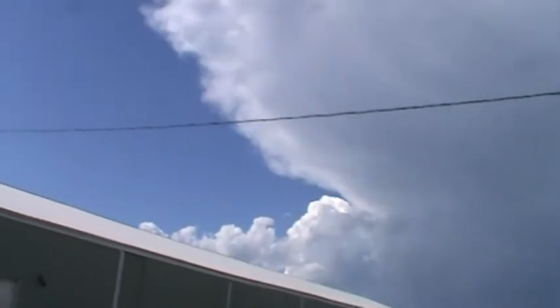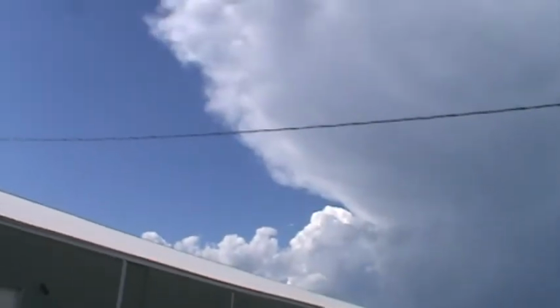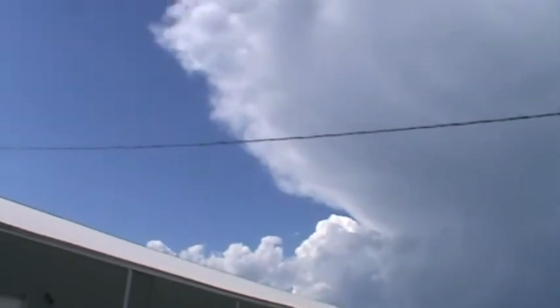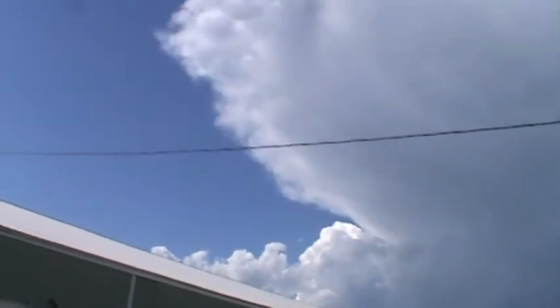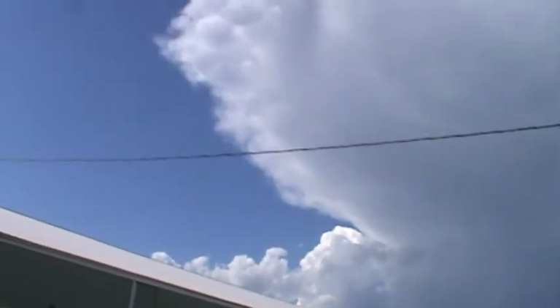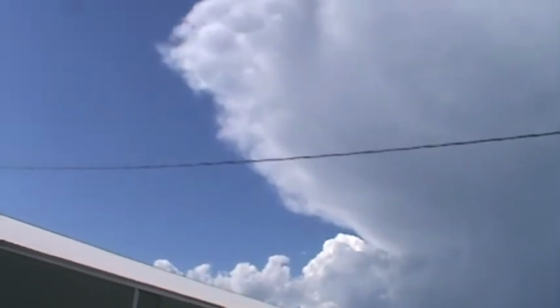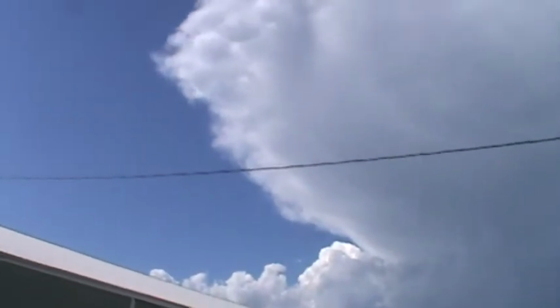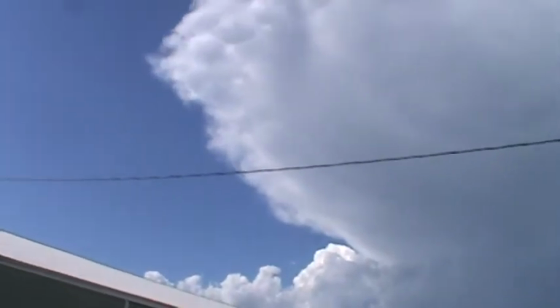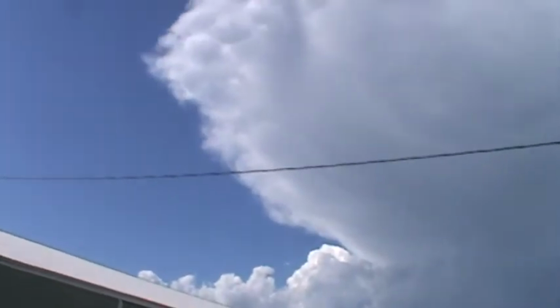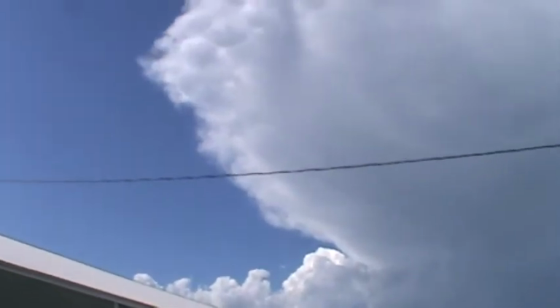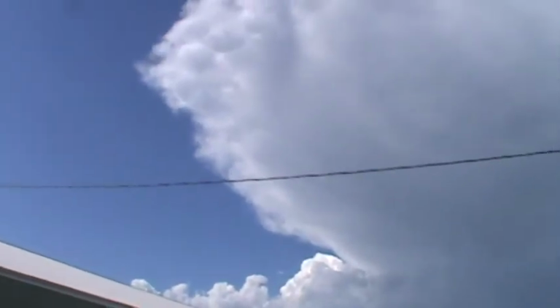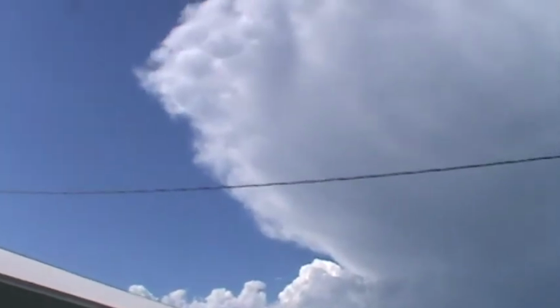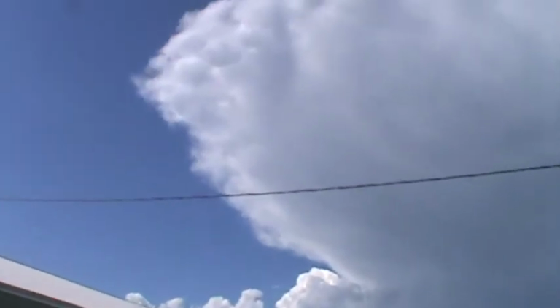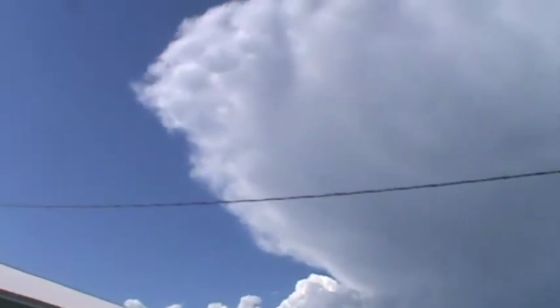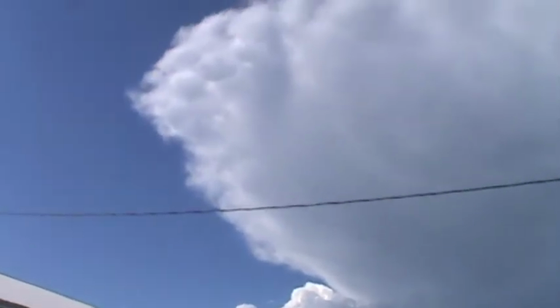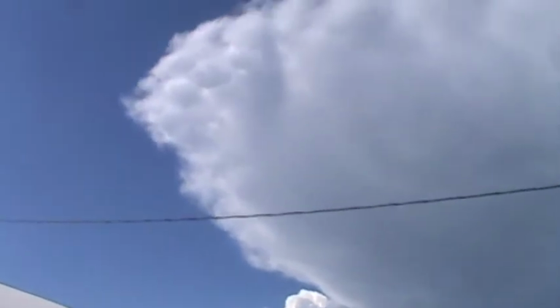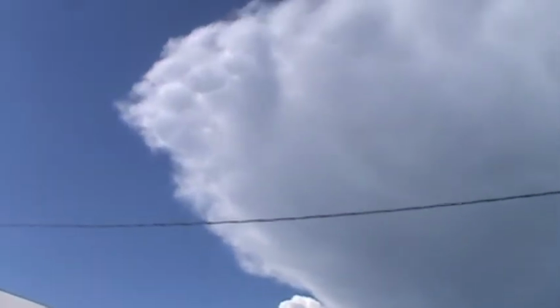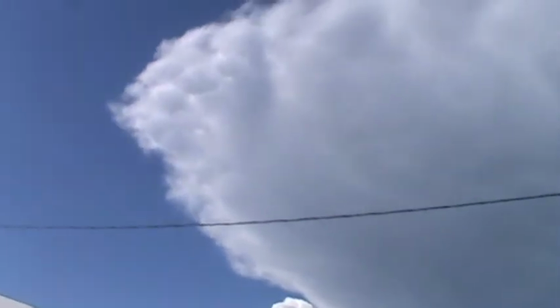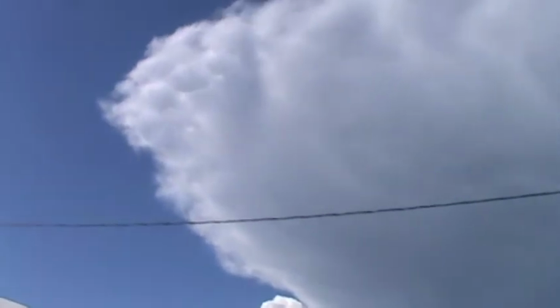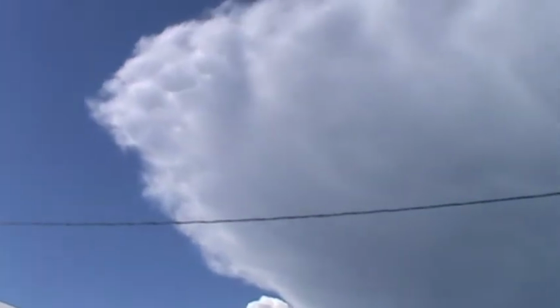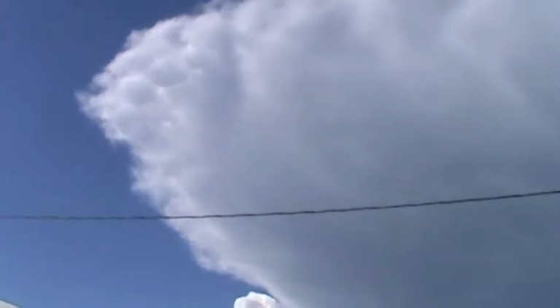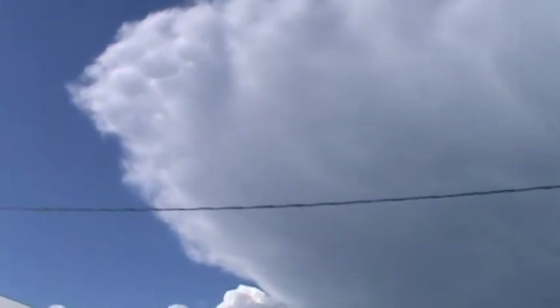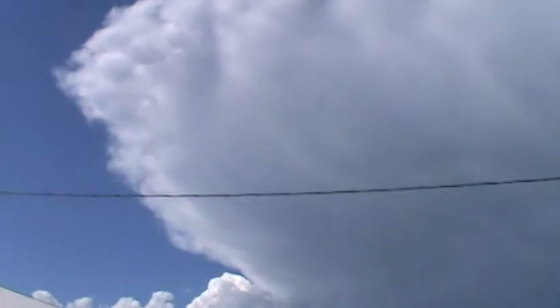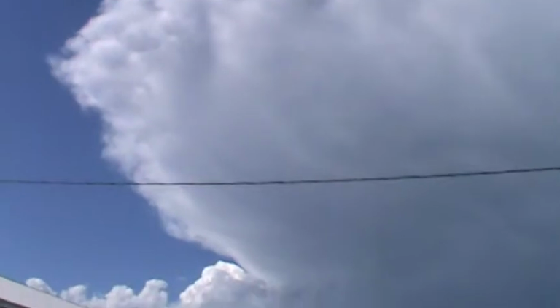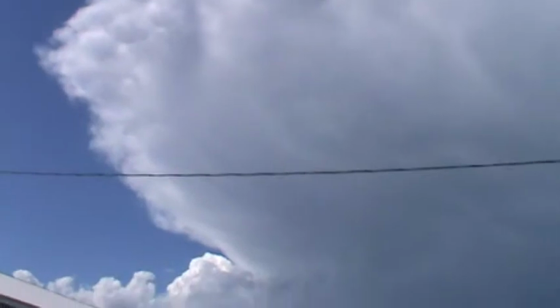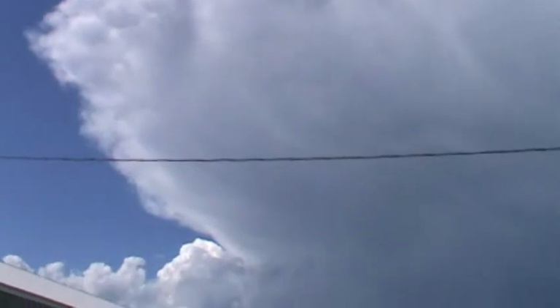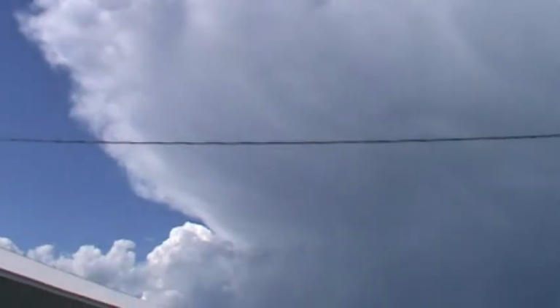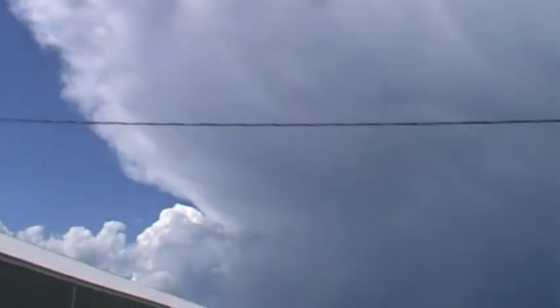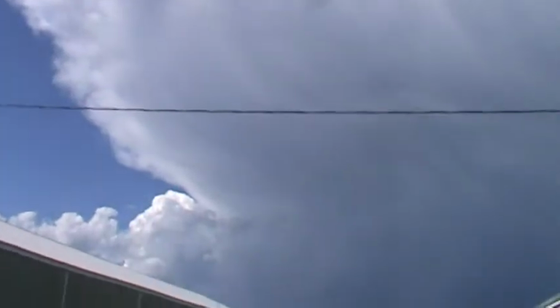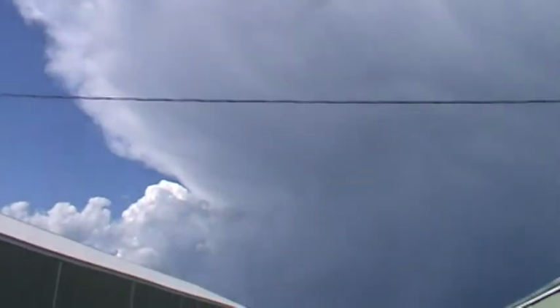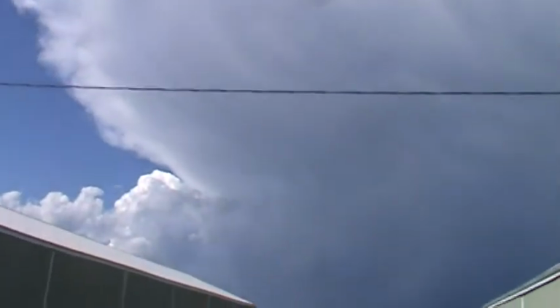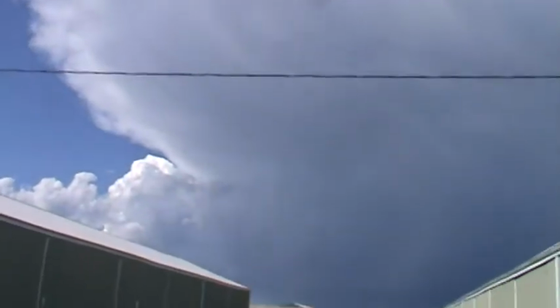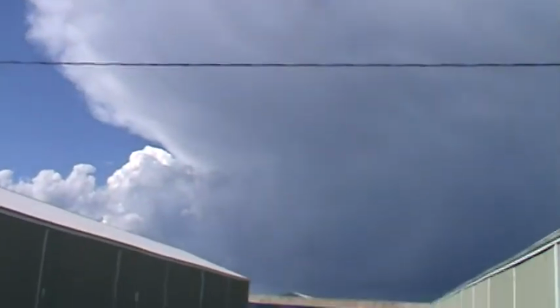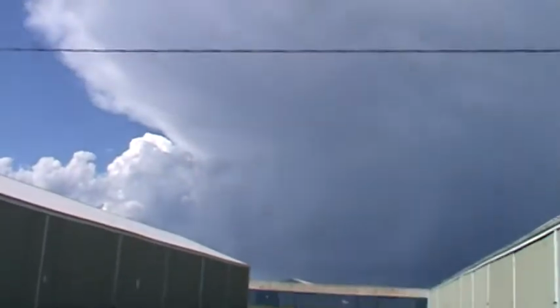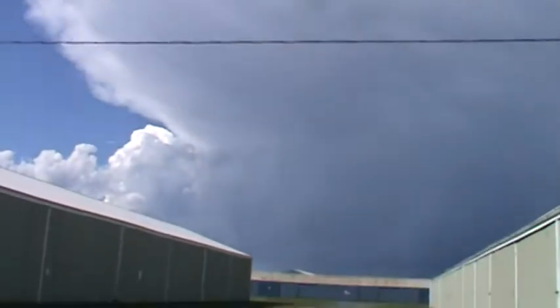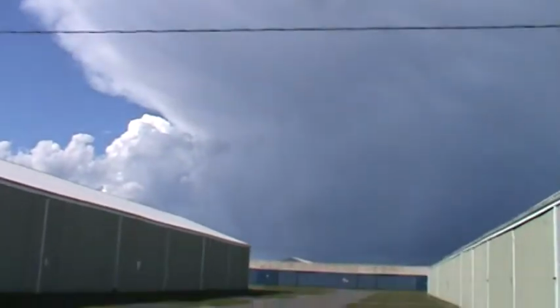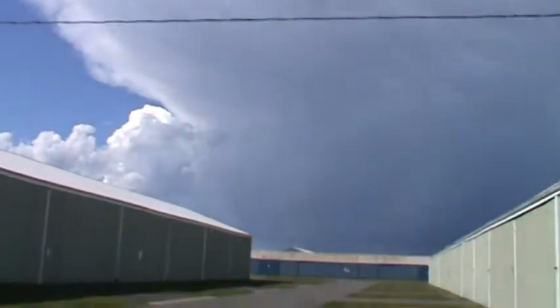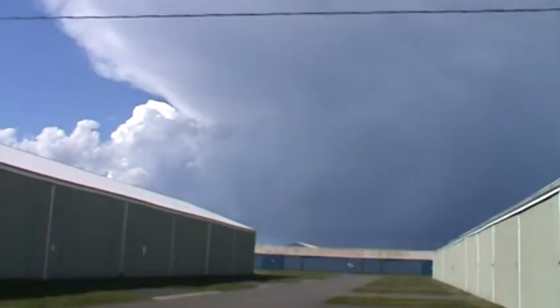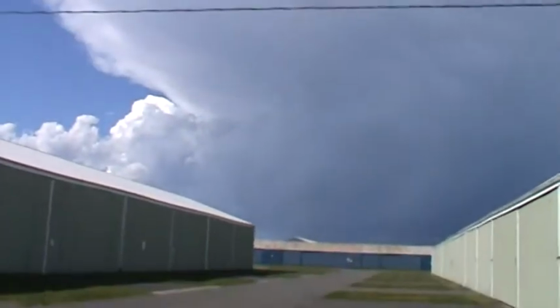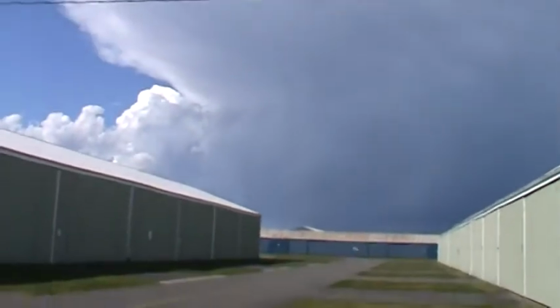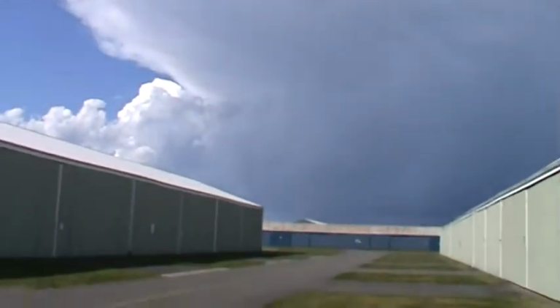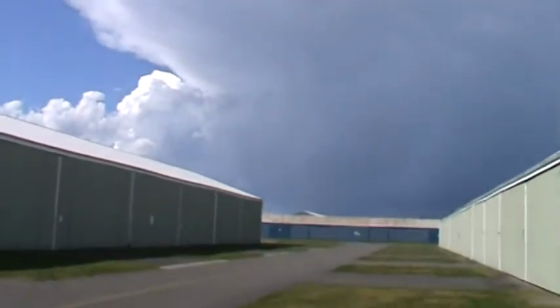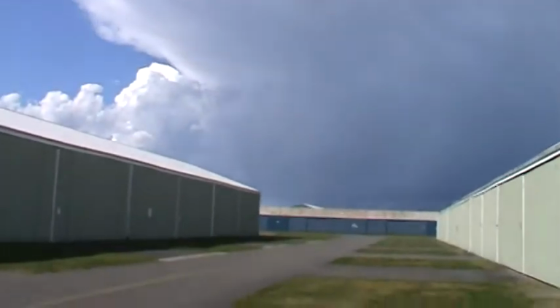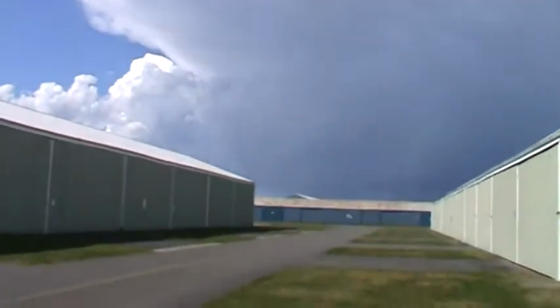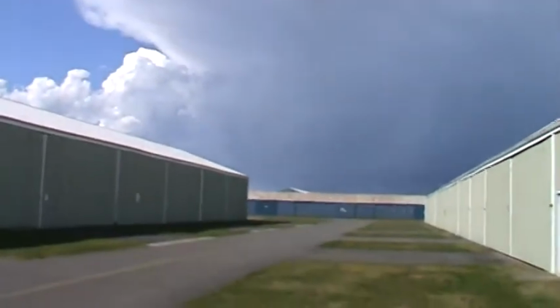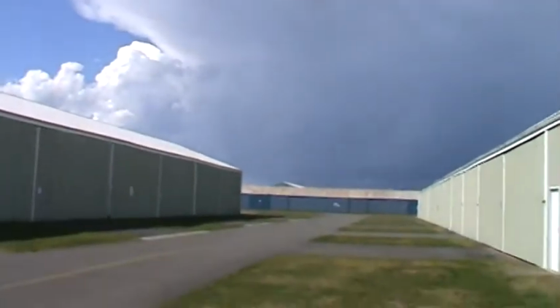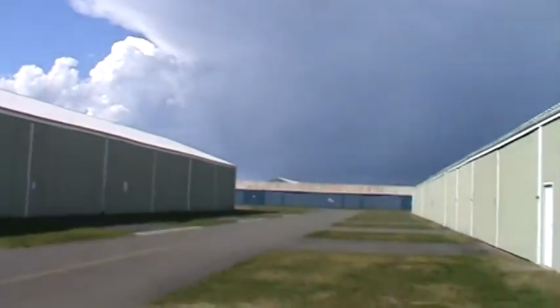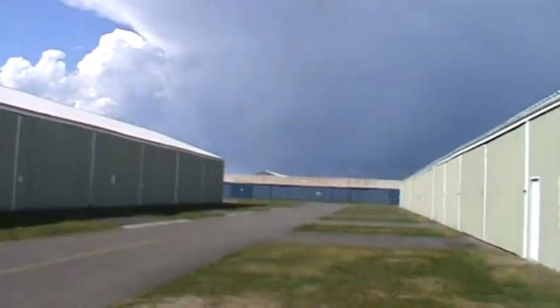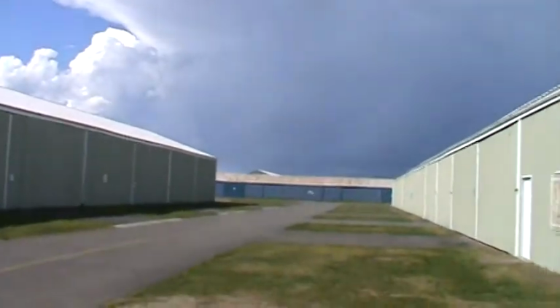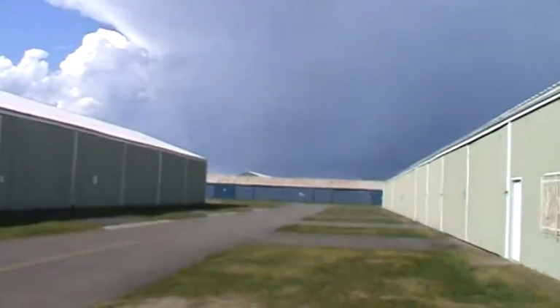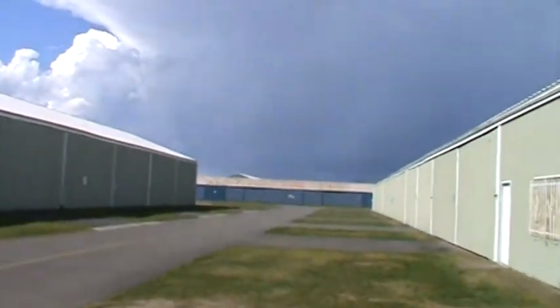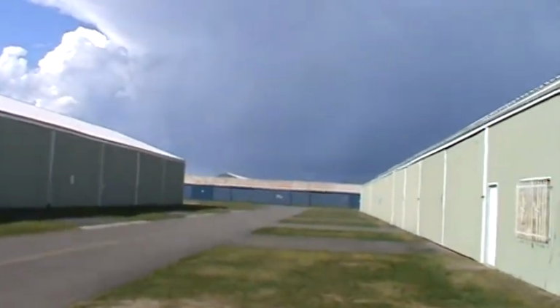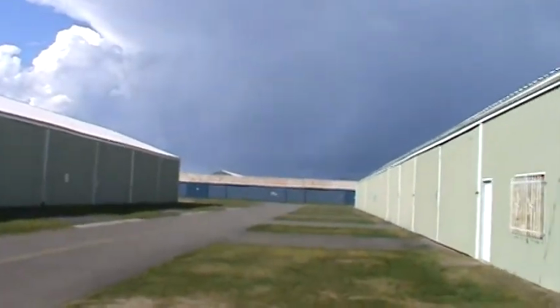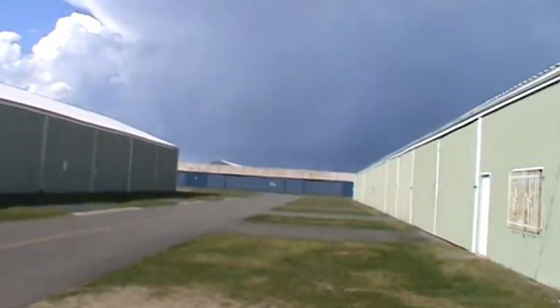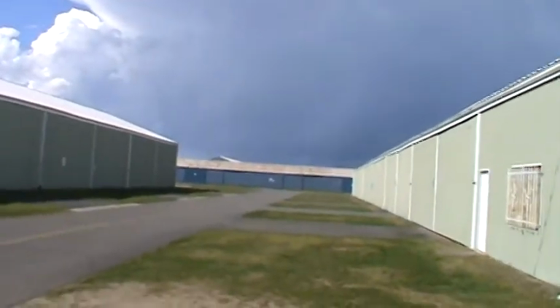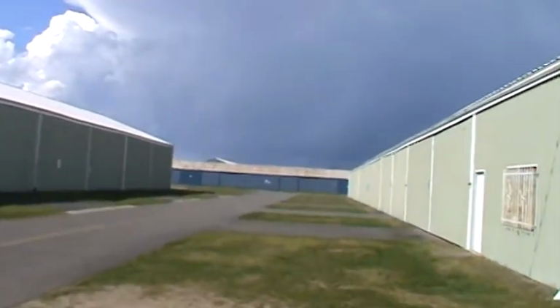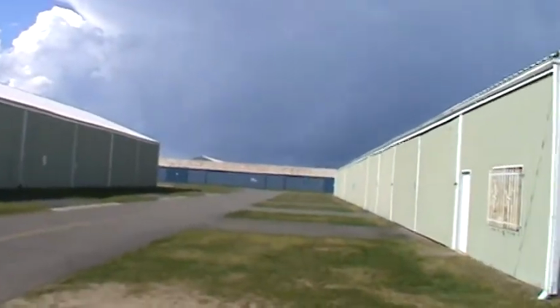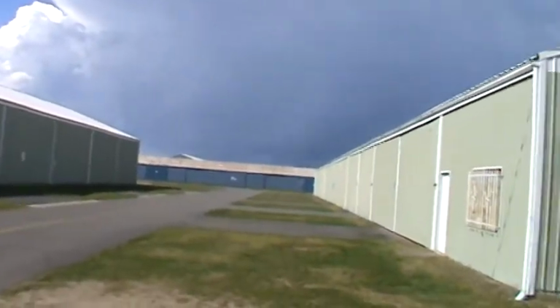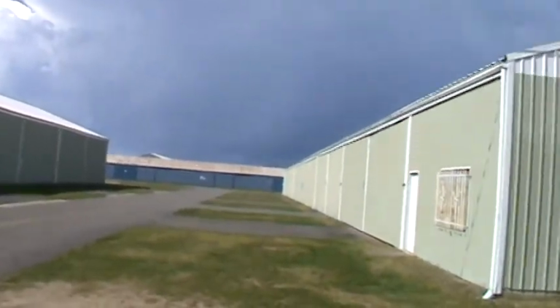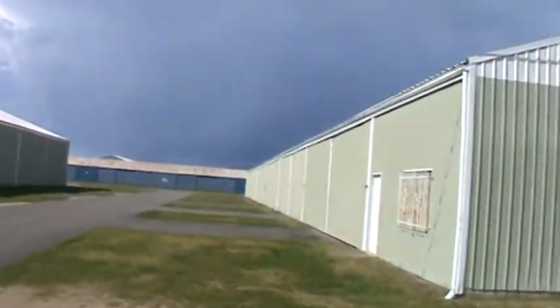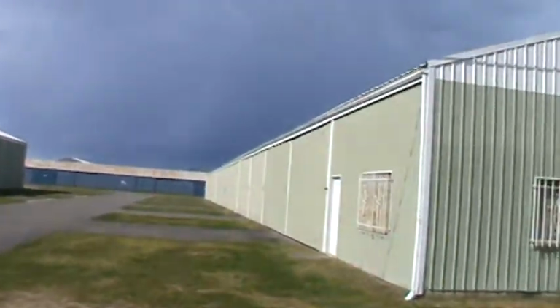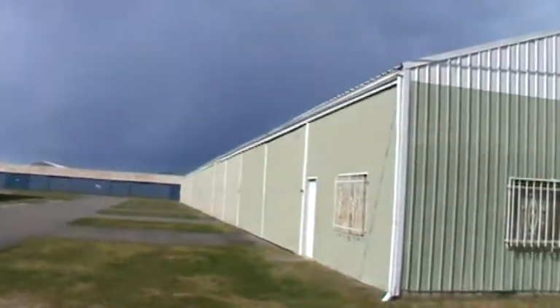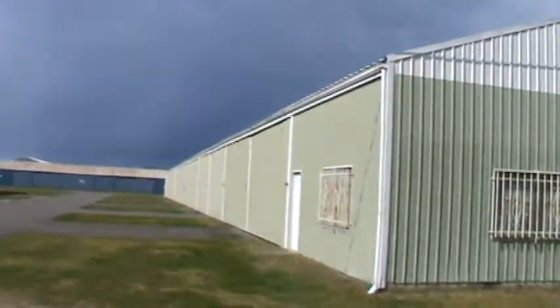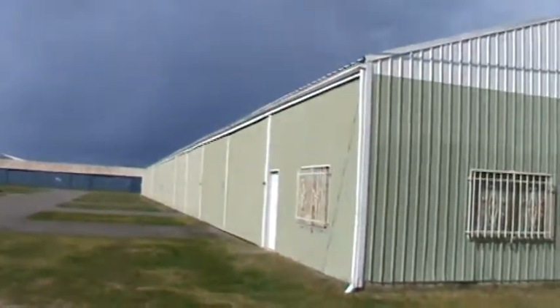Beautiful clouds, big old thunder bumper went through earlier, dropped a bunch of hail.